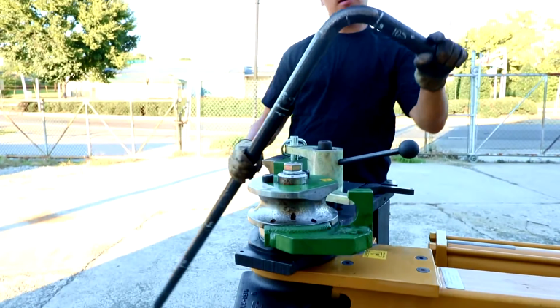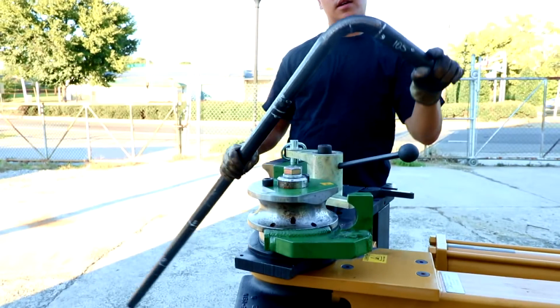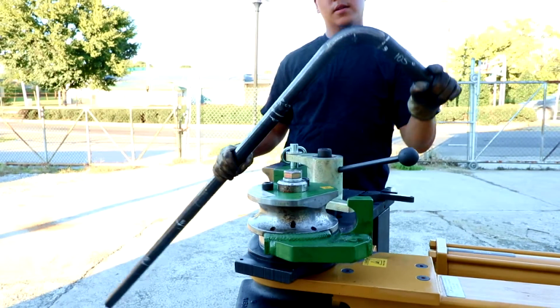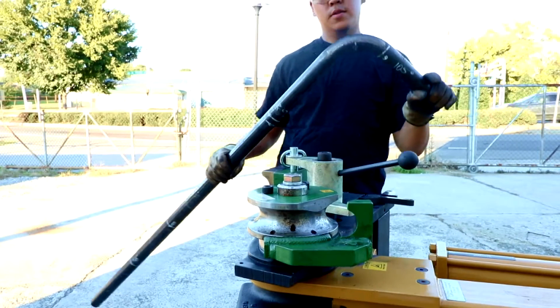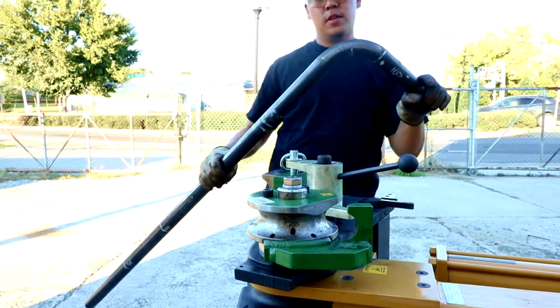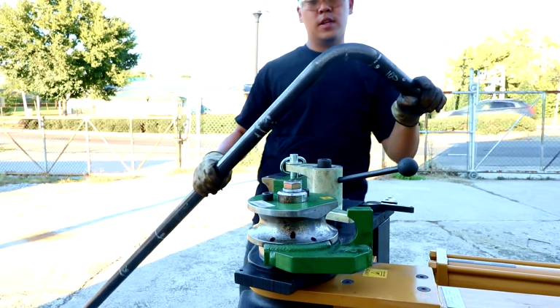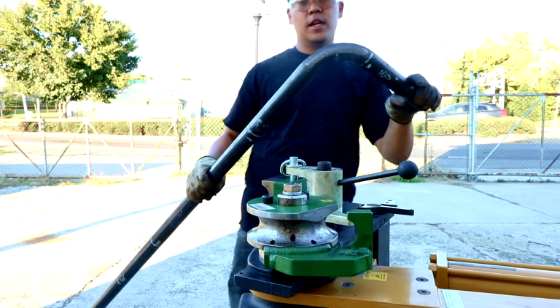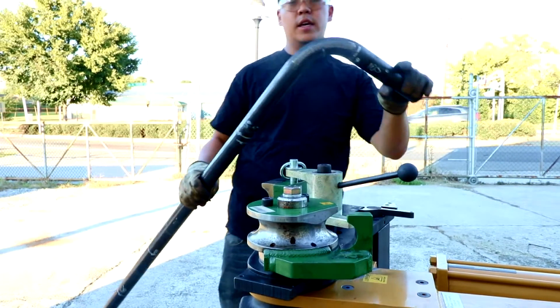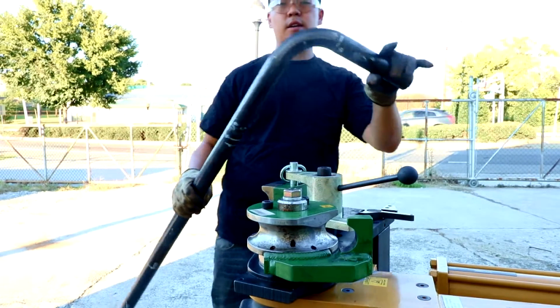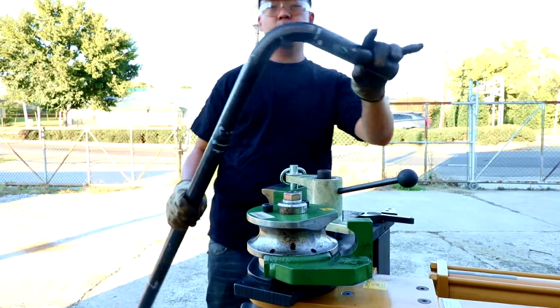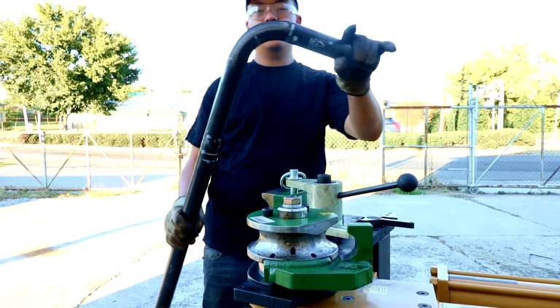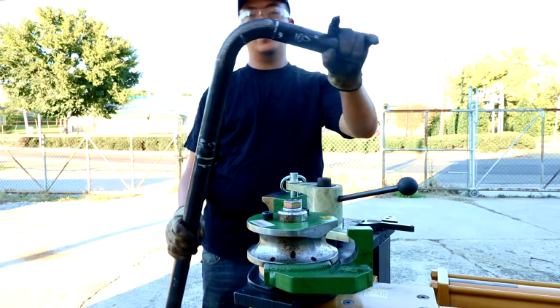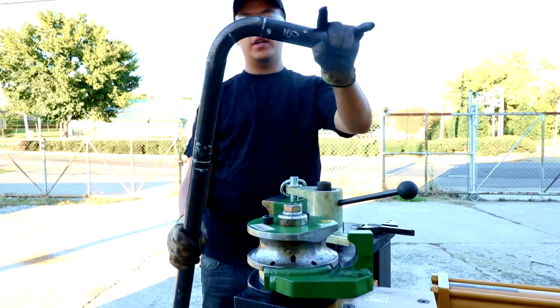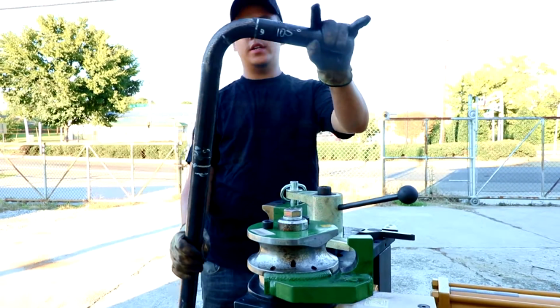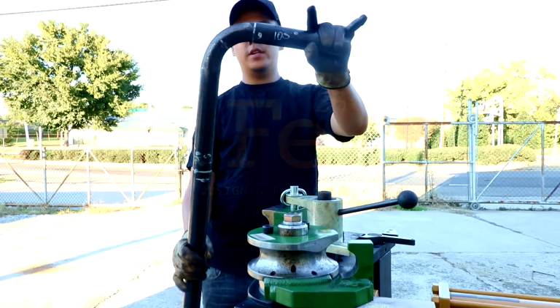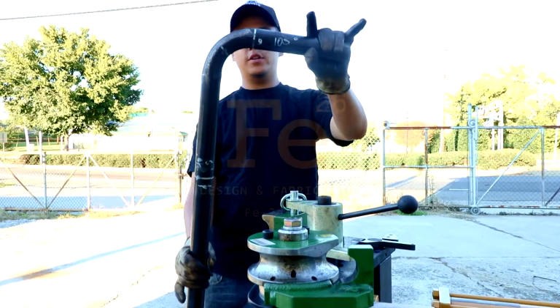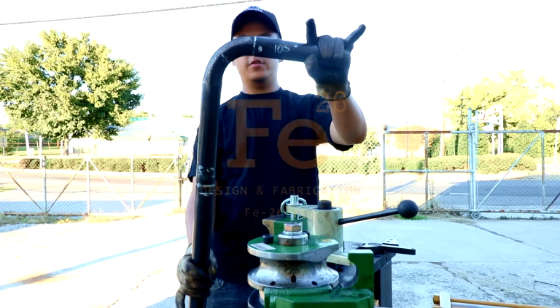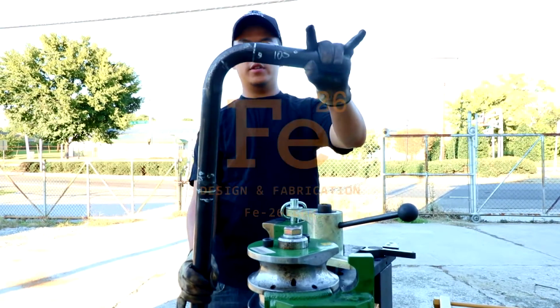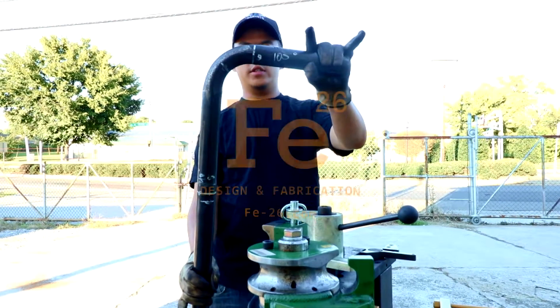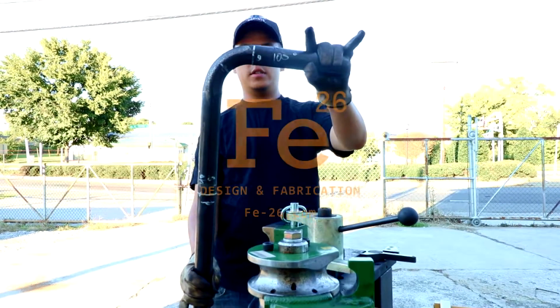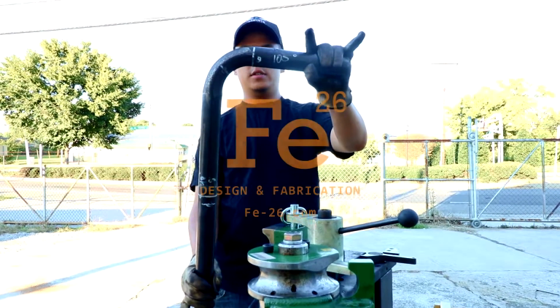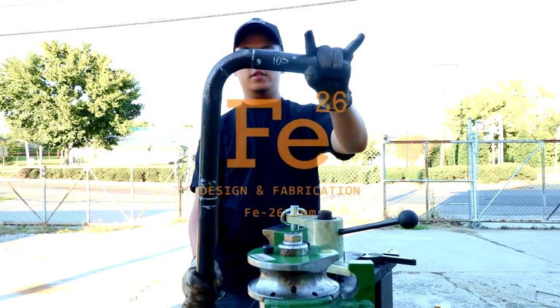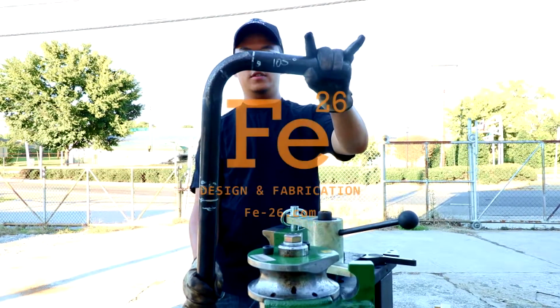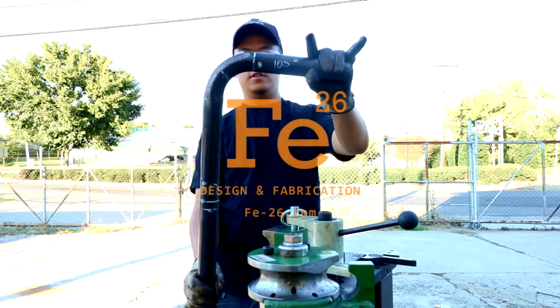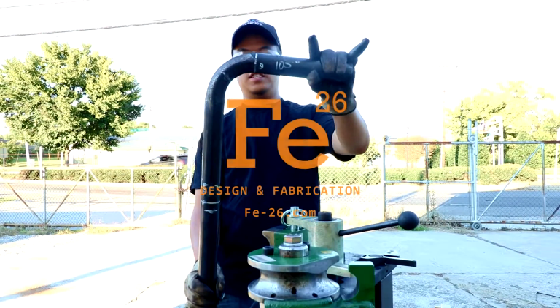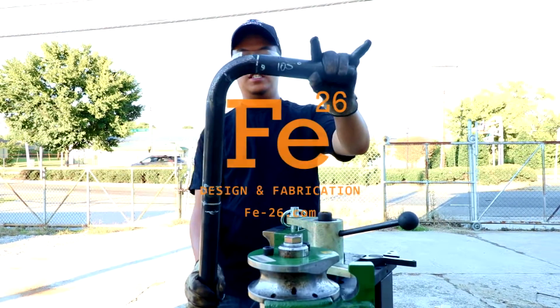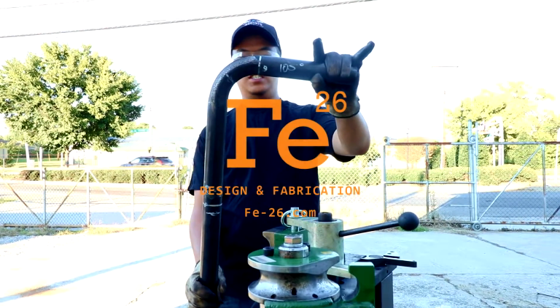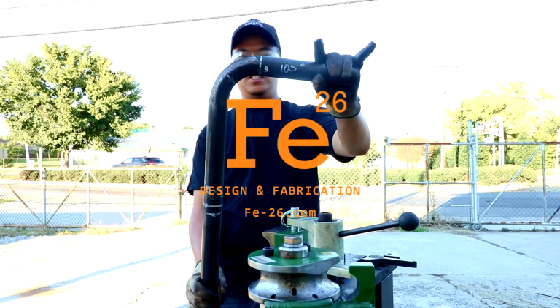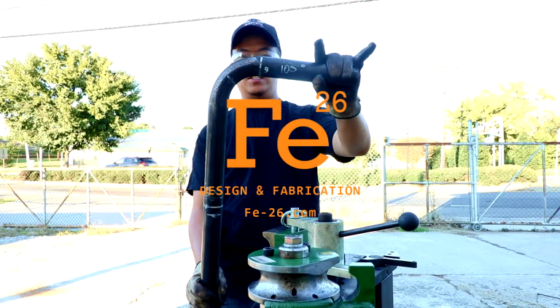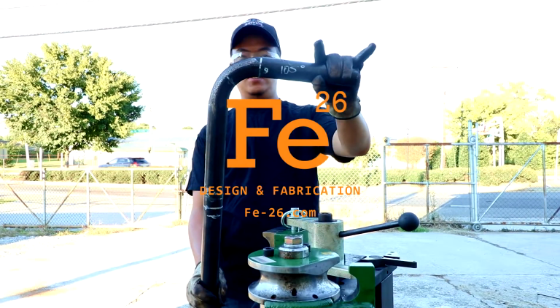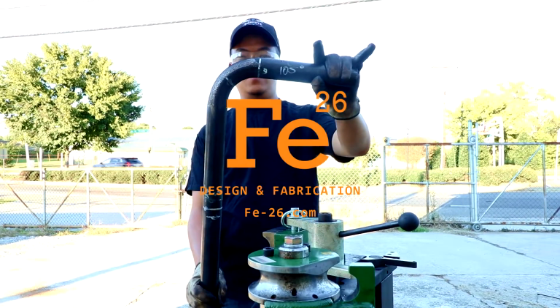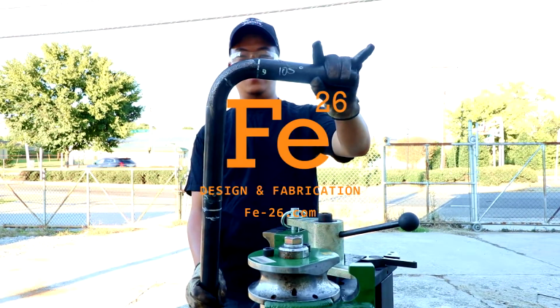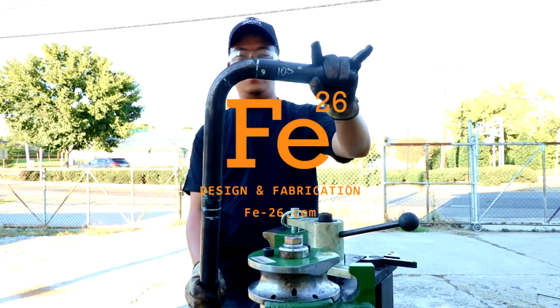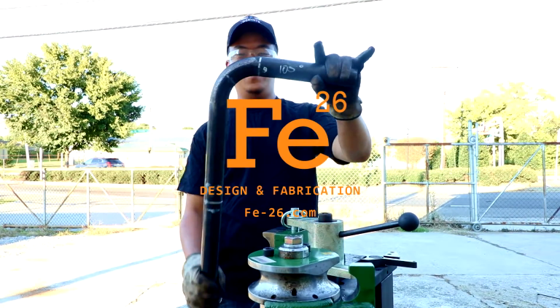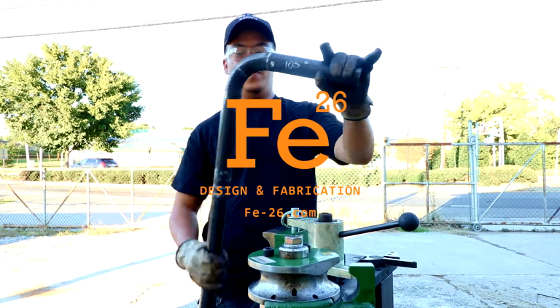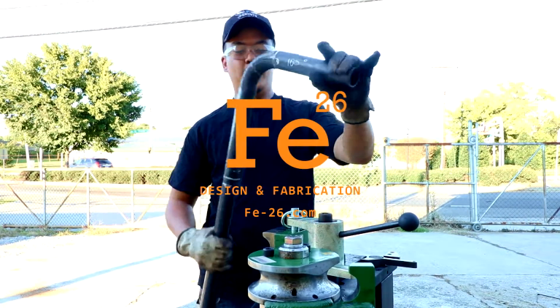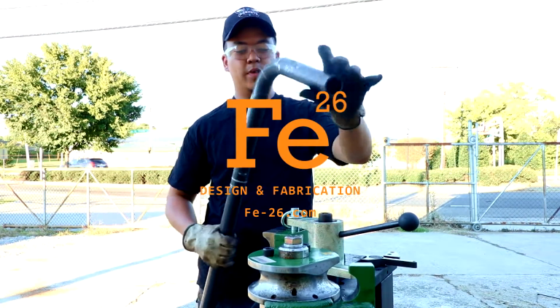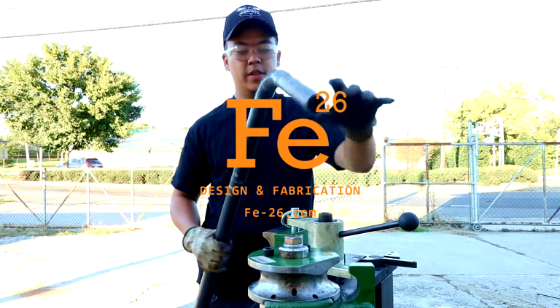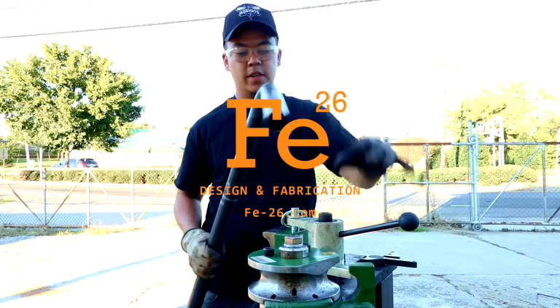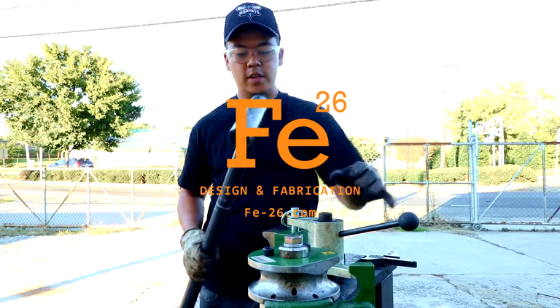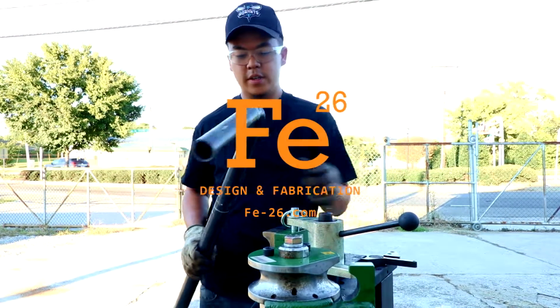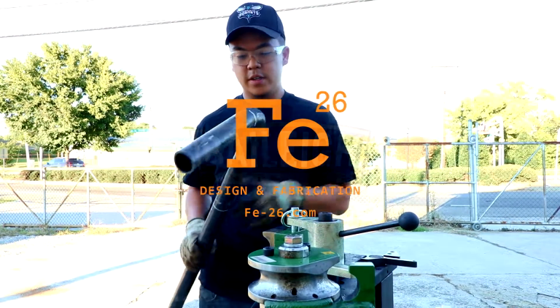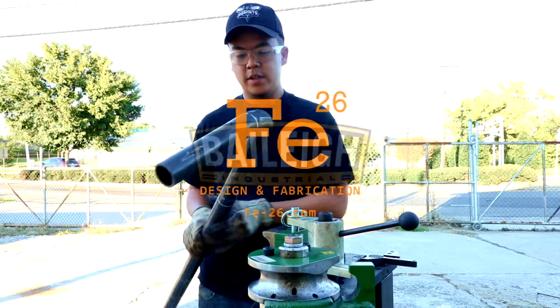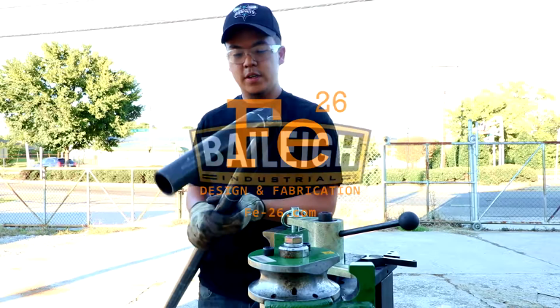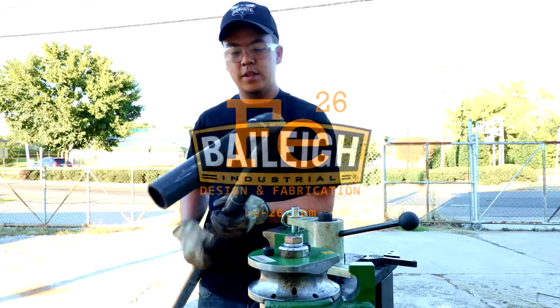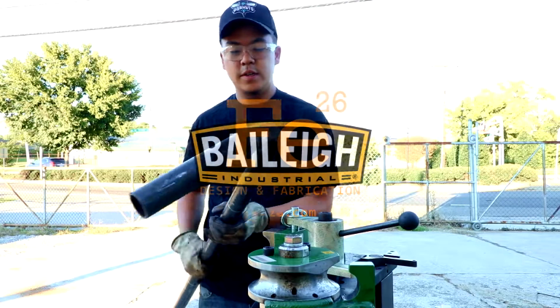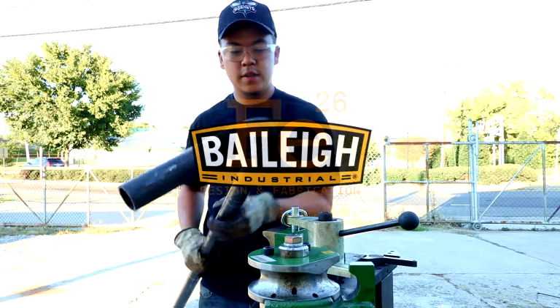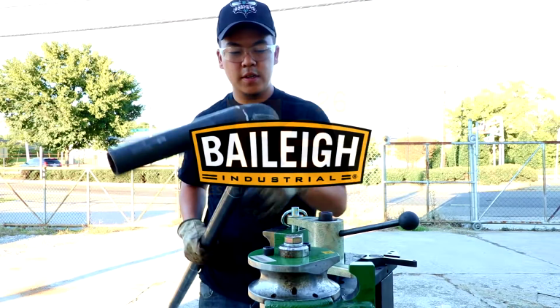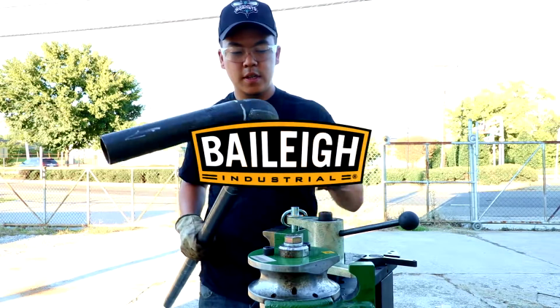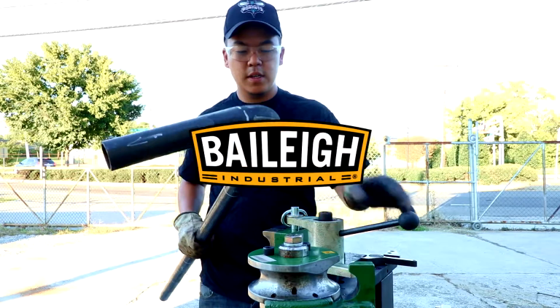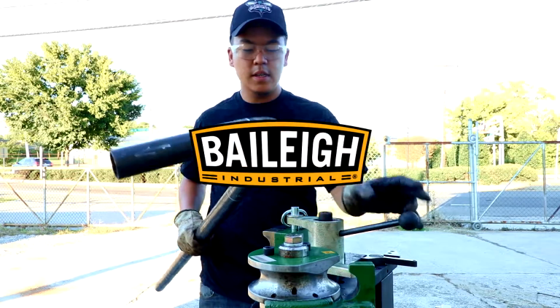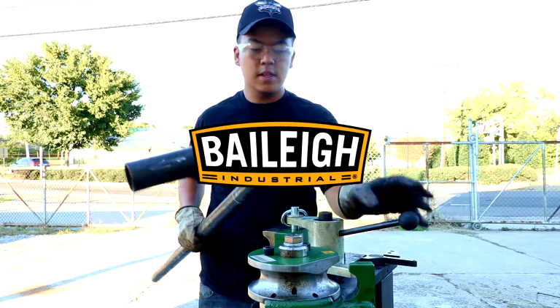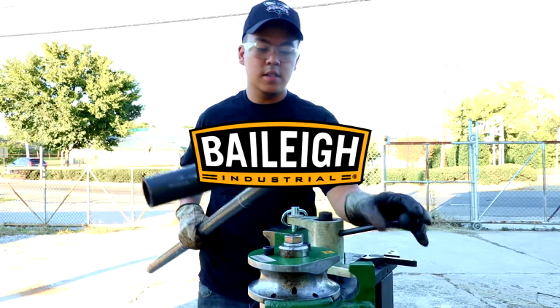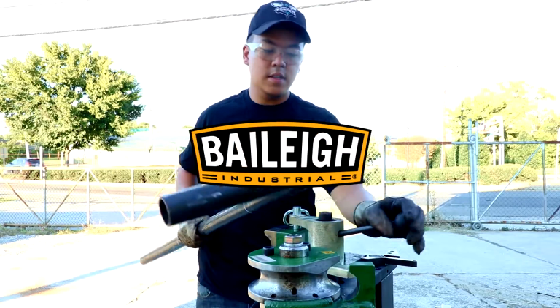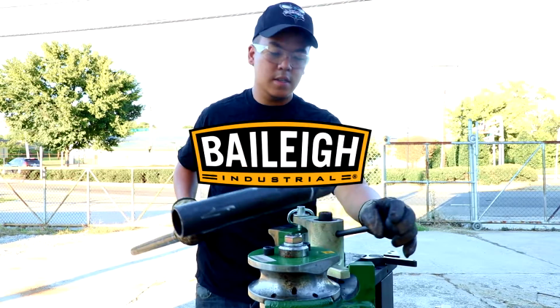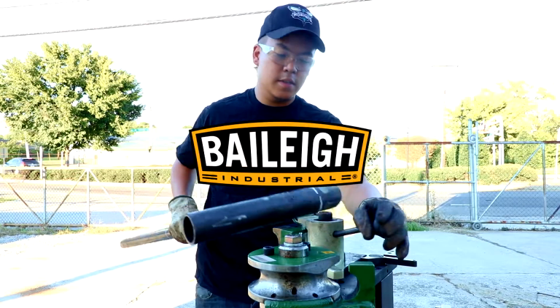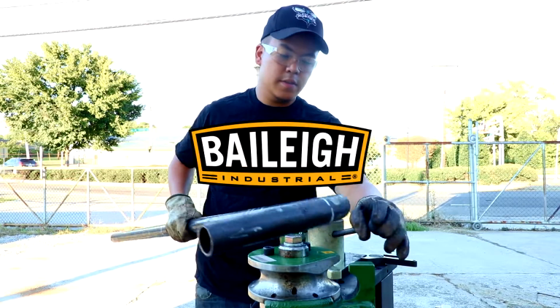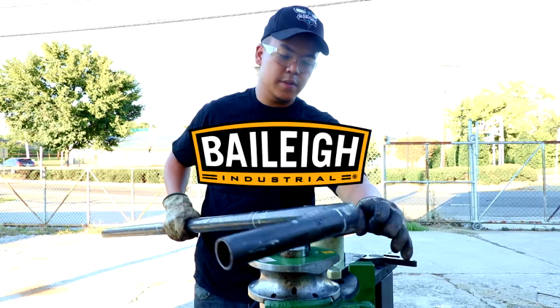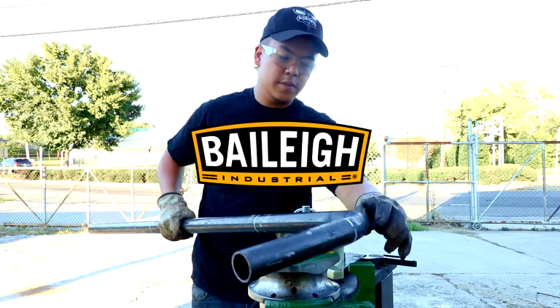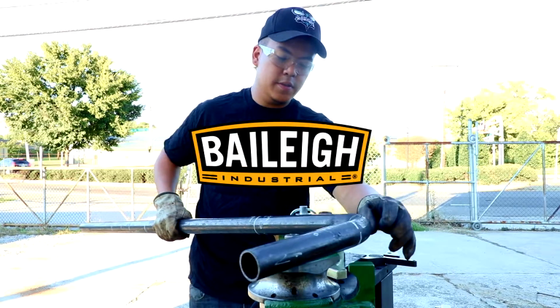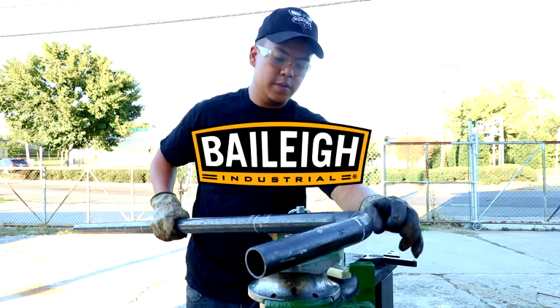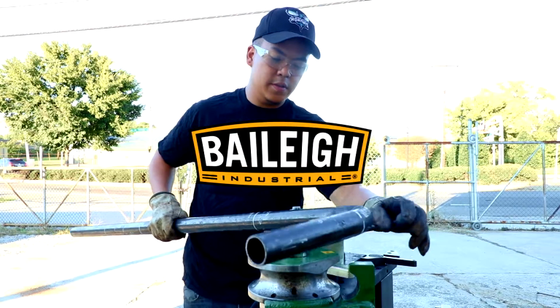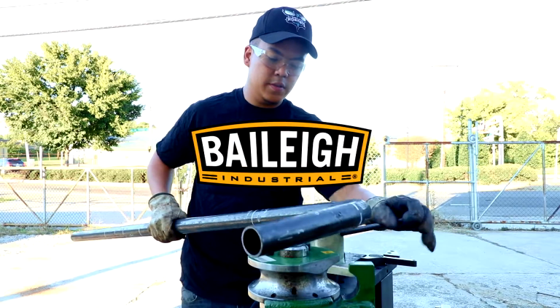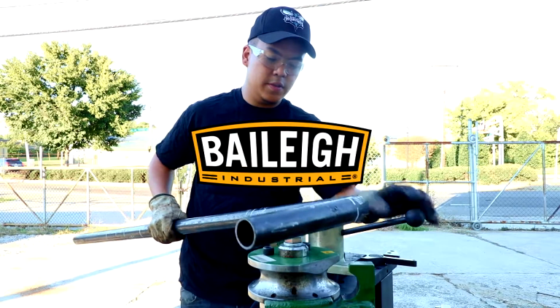Look at that — 90 degrees. Look at that, 90 degrees!